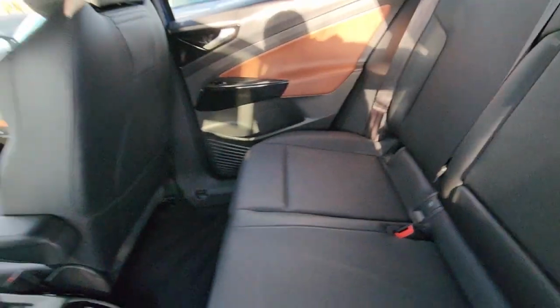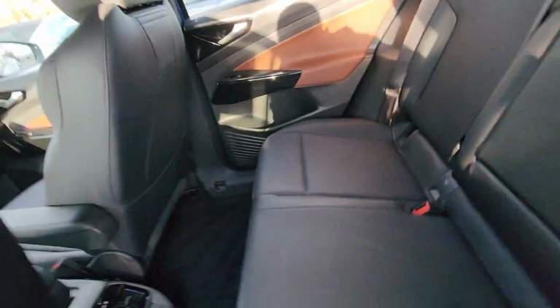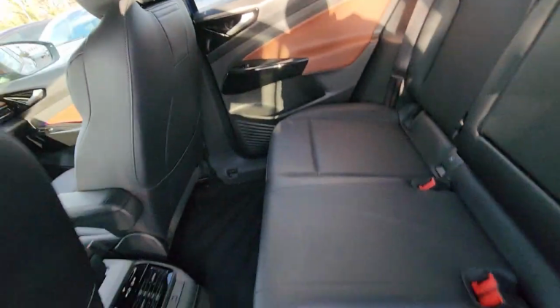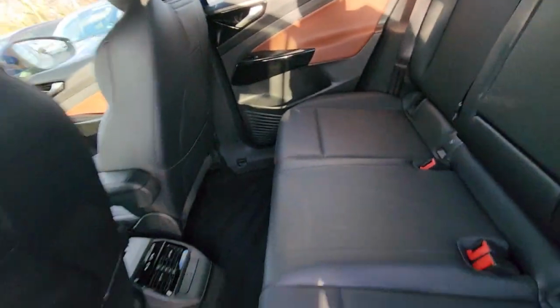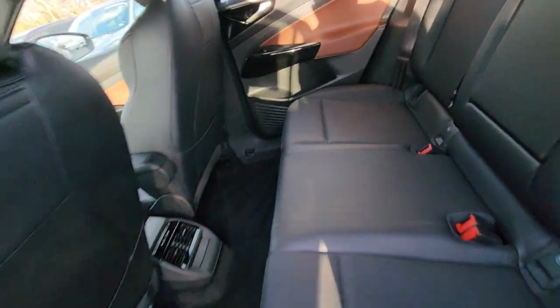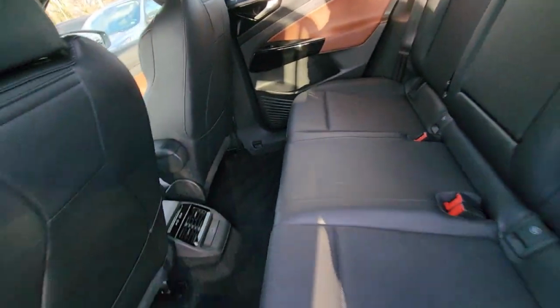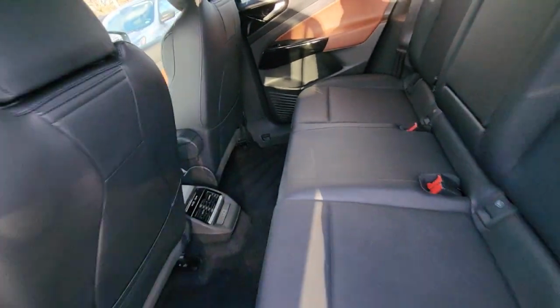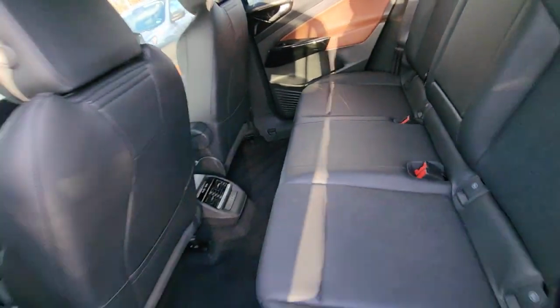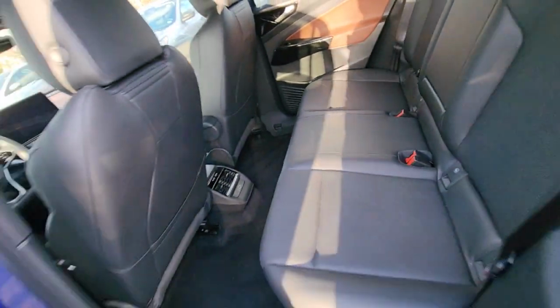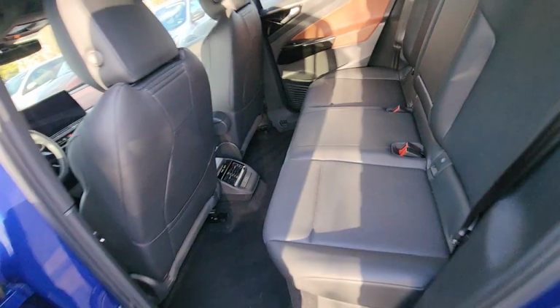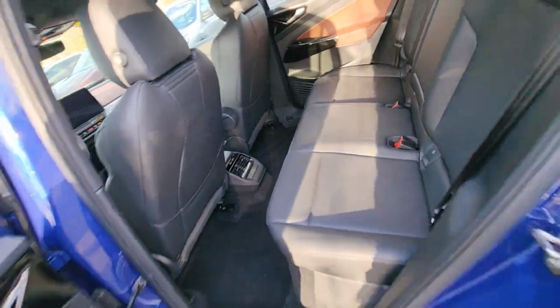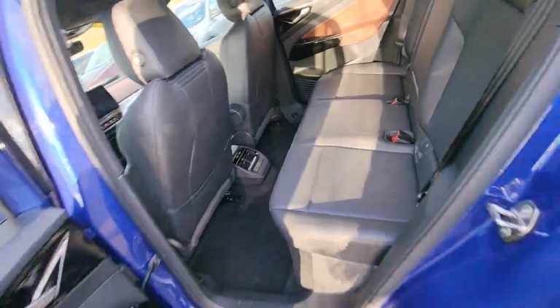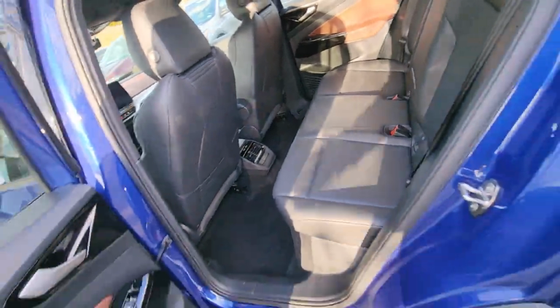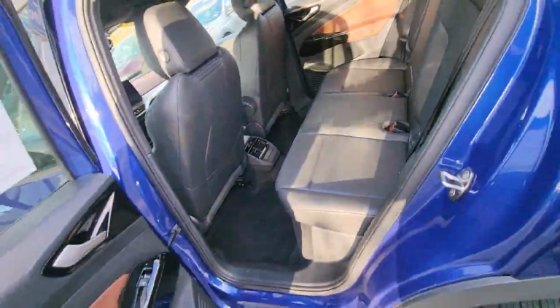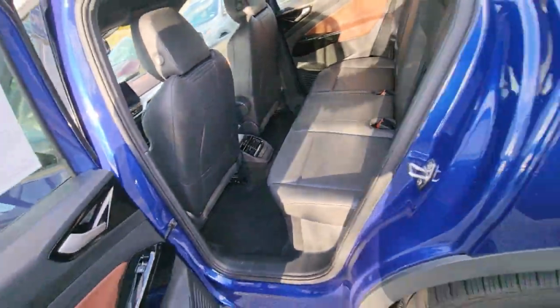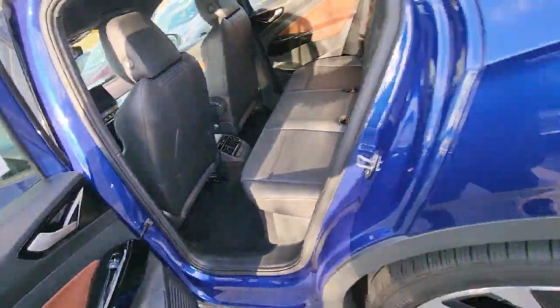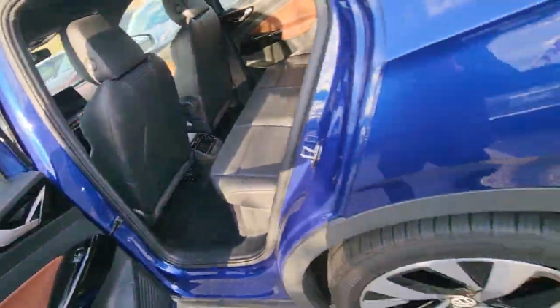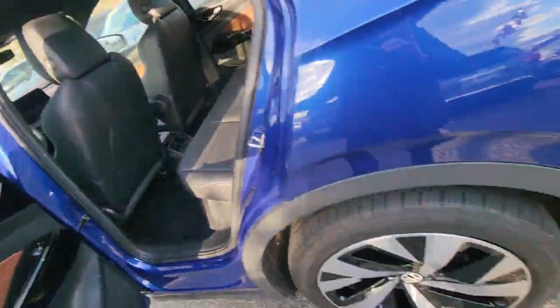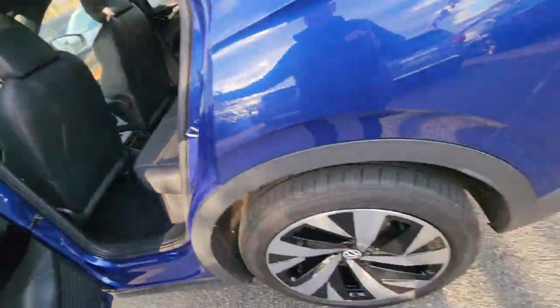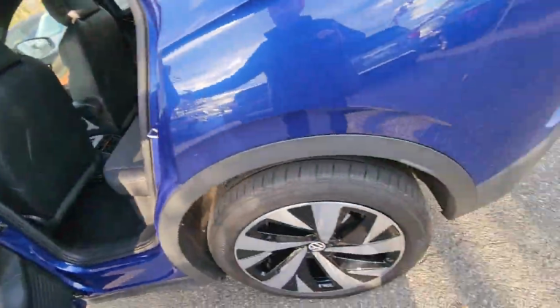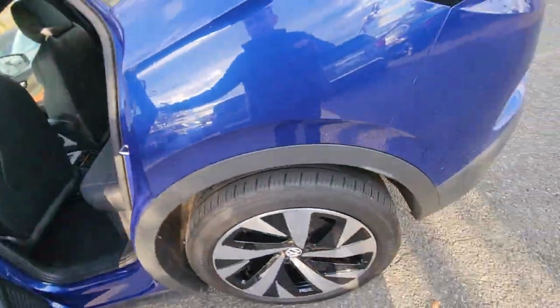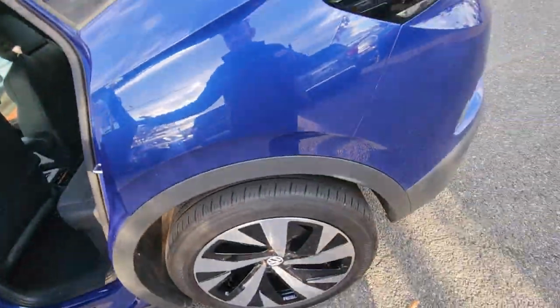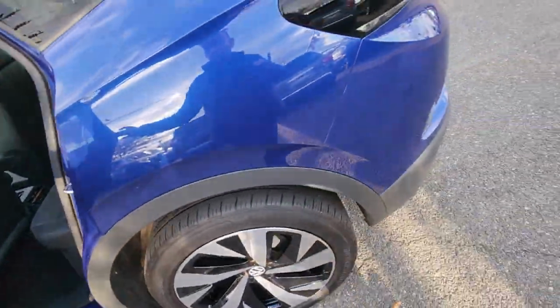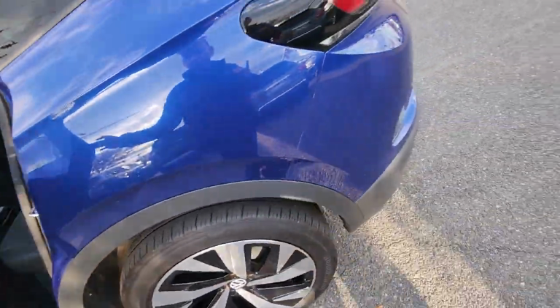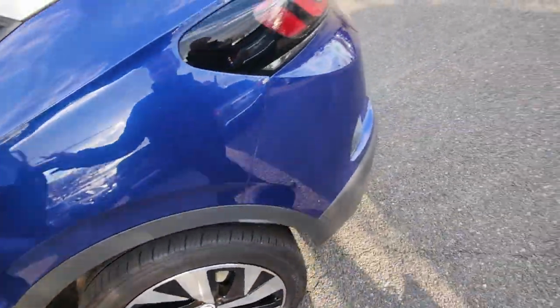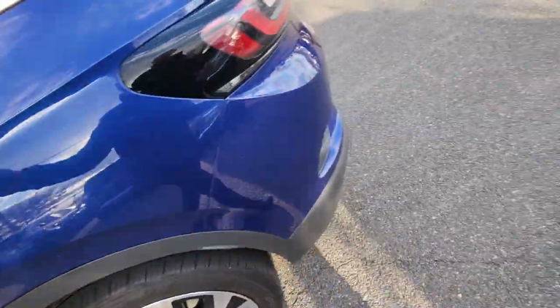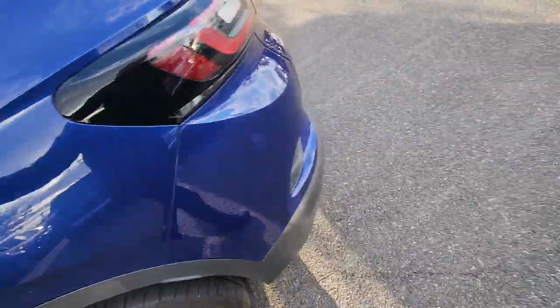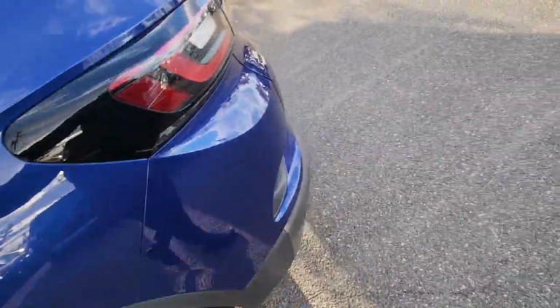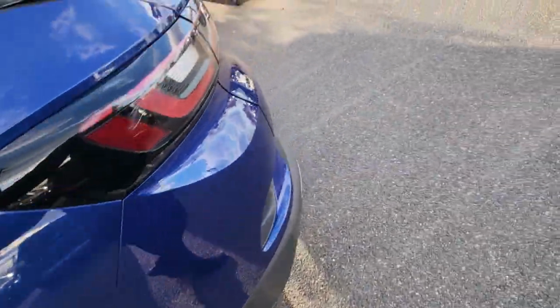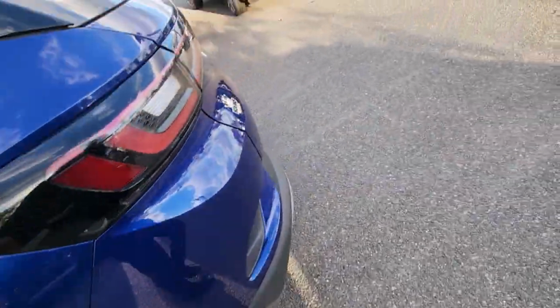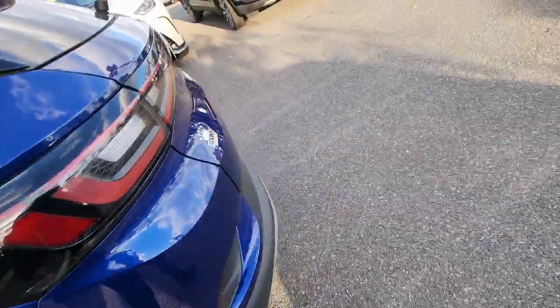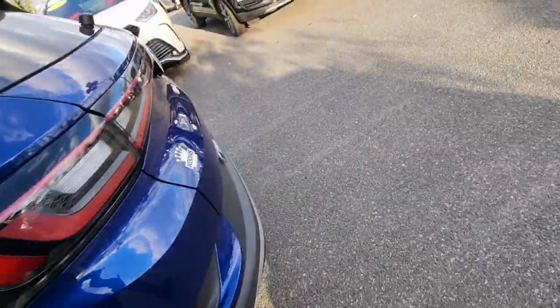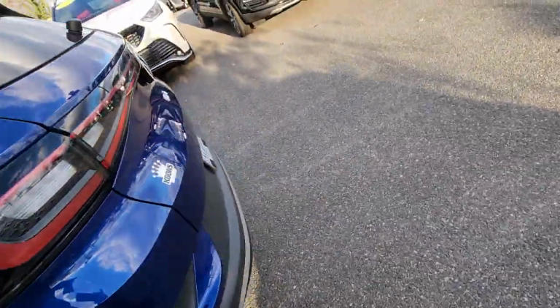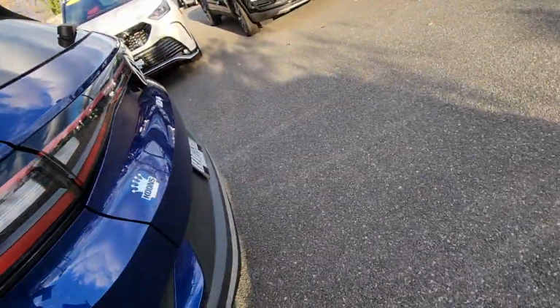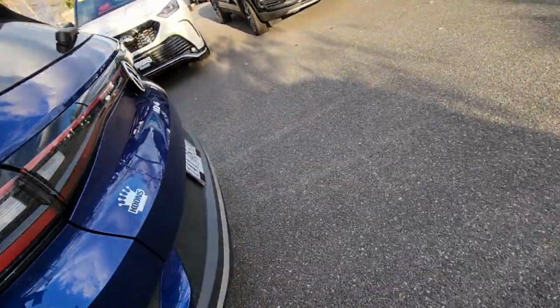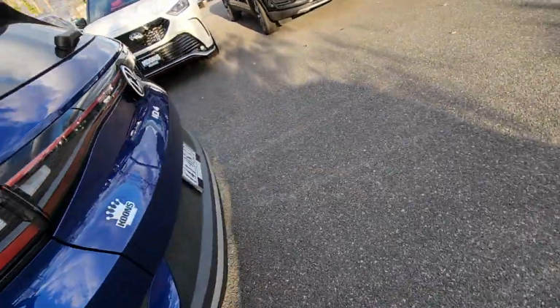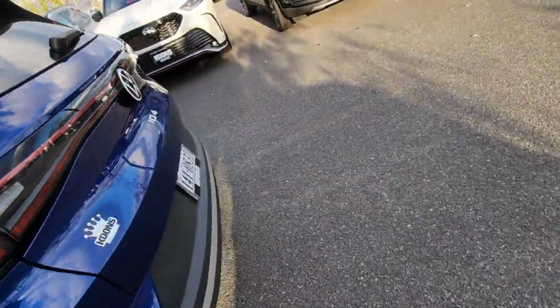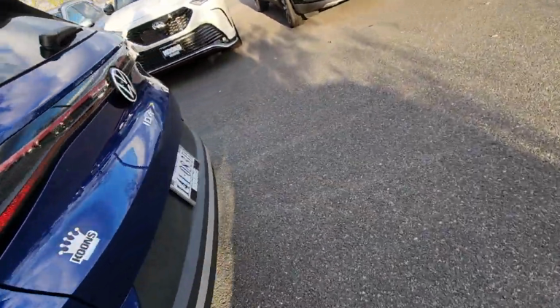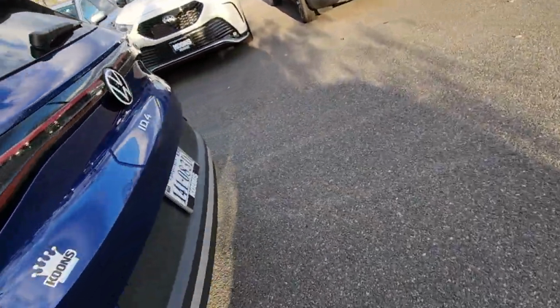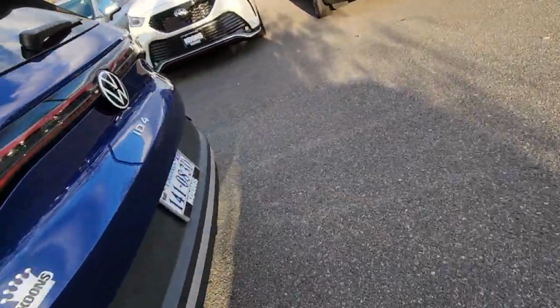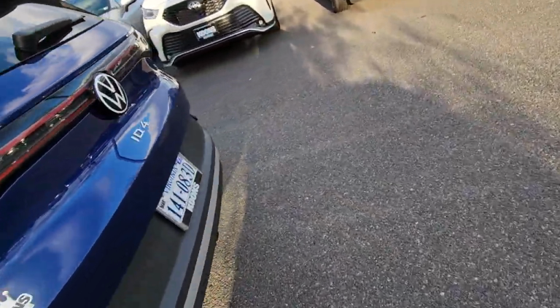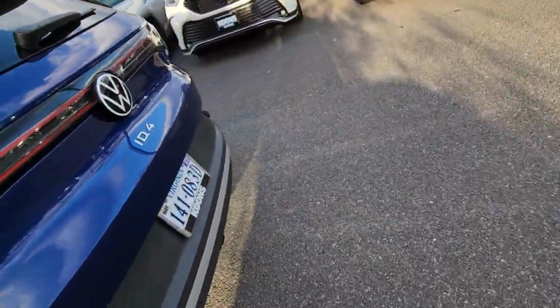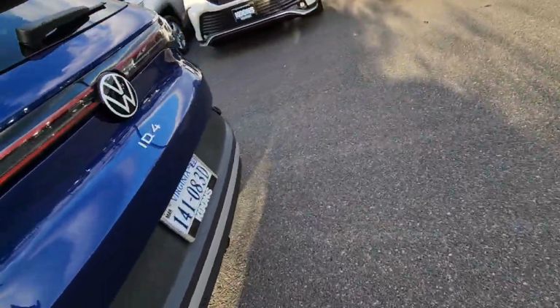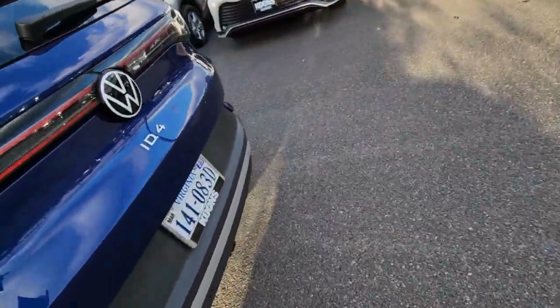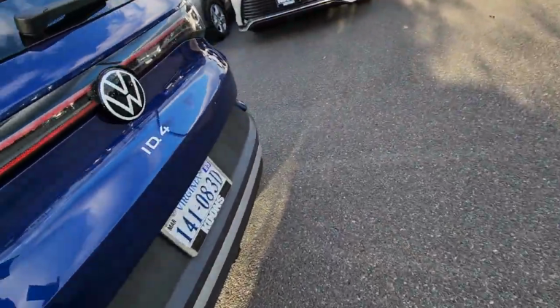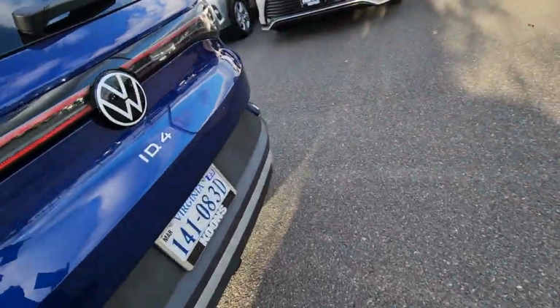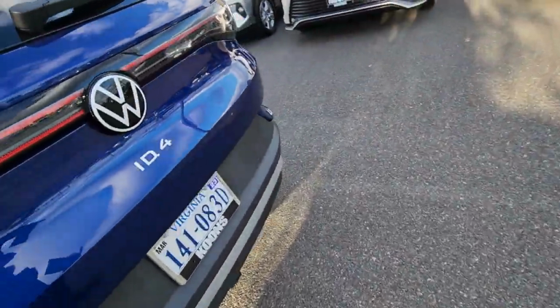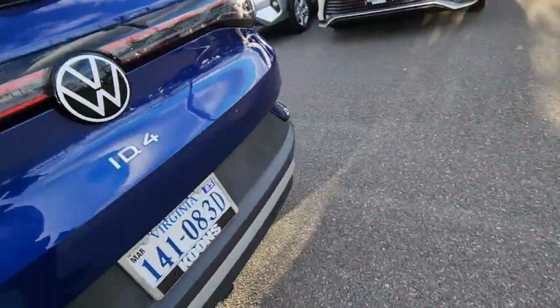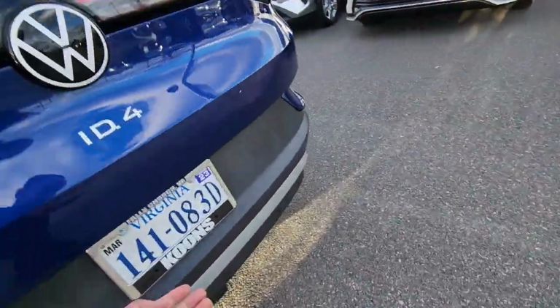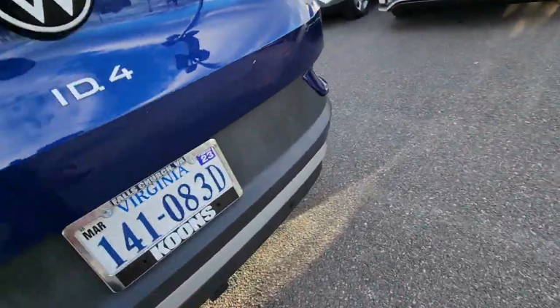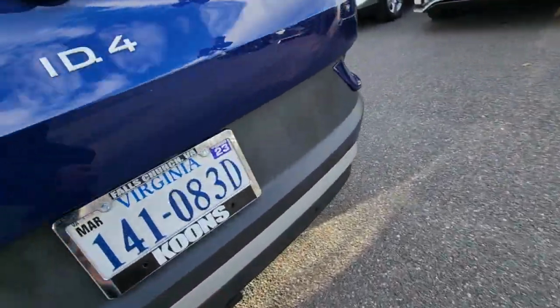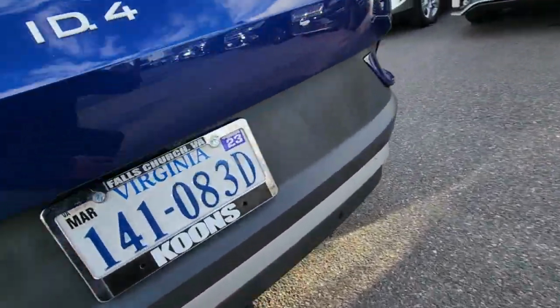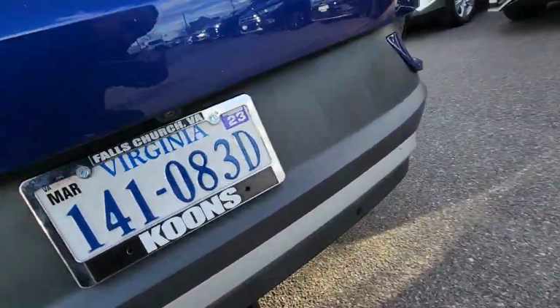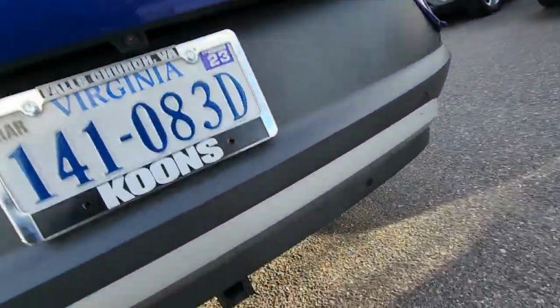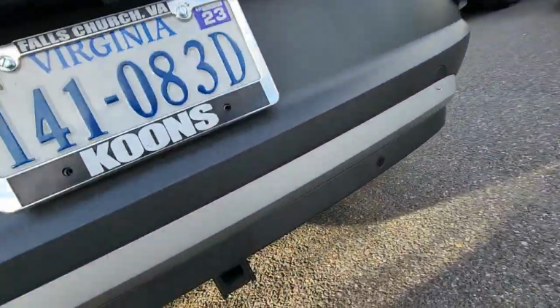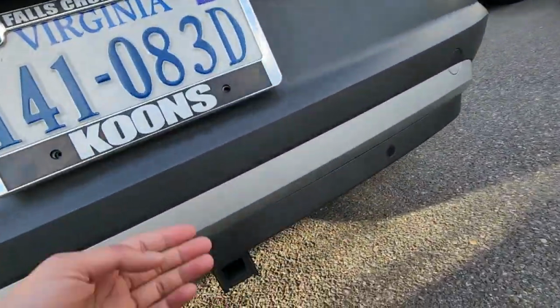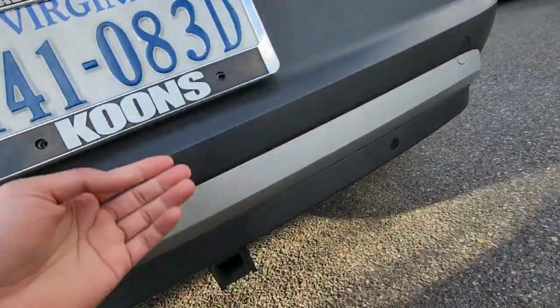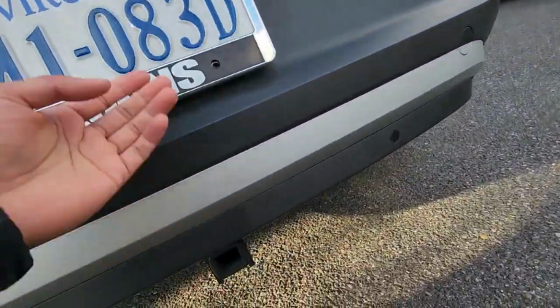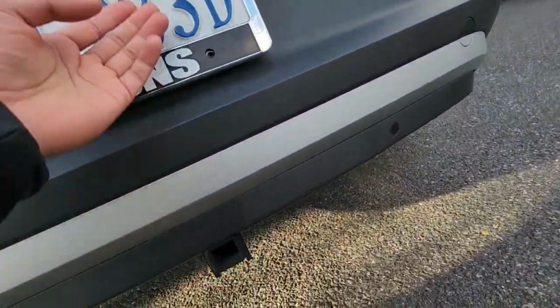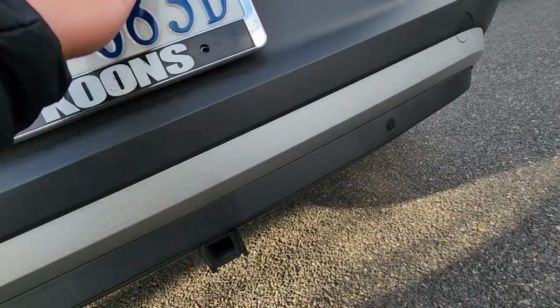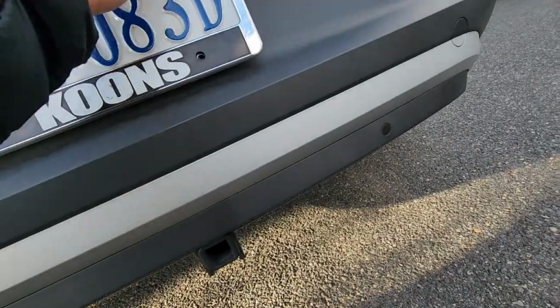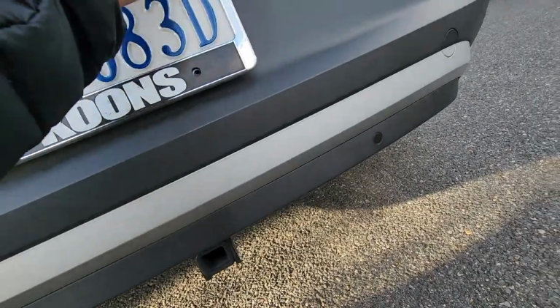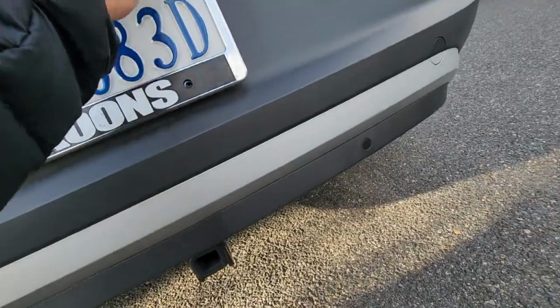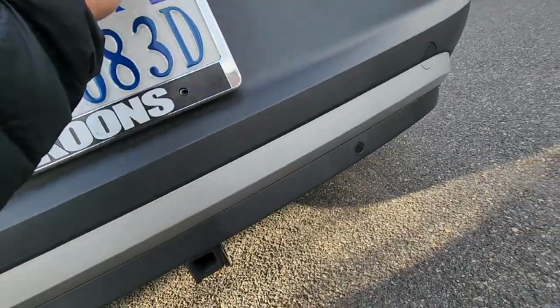This thing comes with a power liftgate. Let's see — there's a button somewhere.